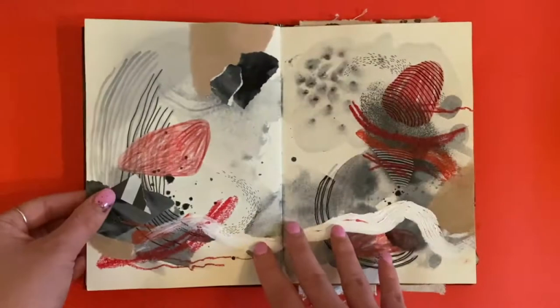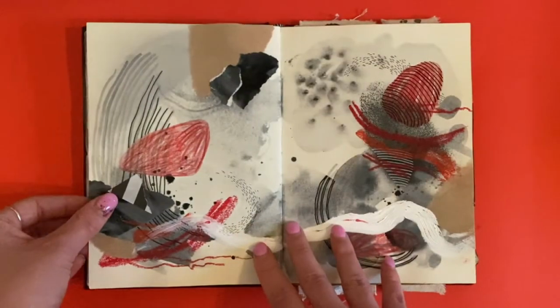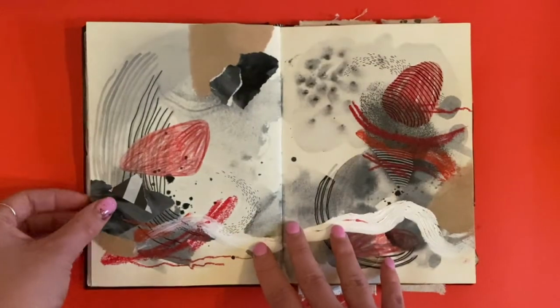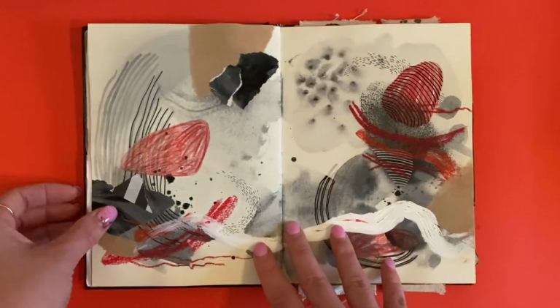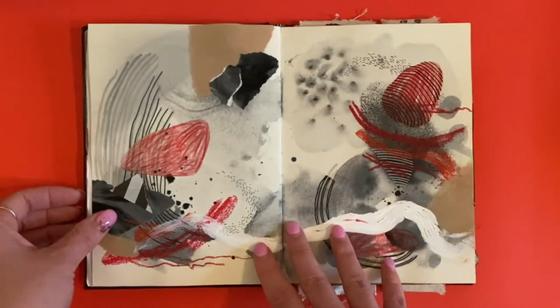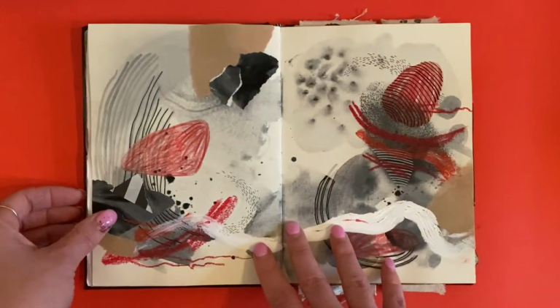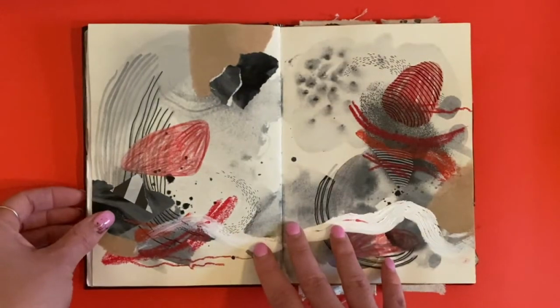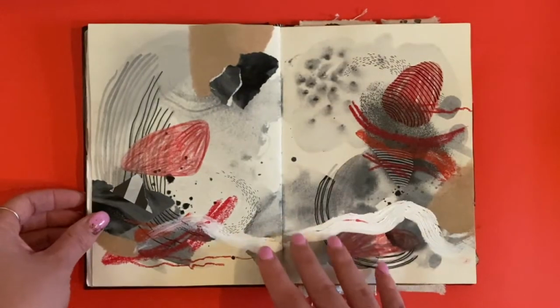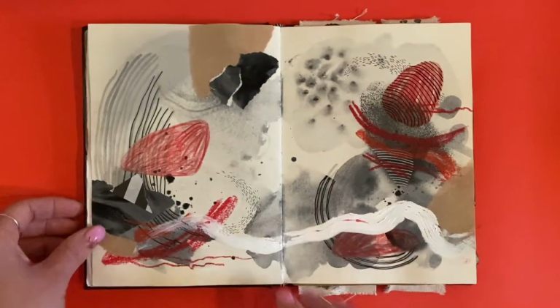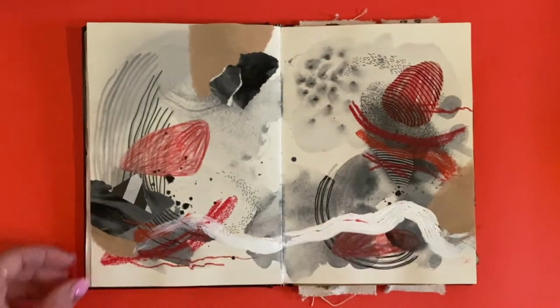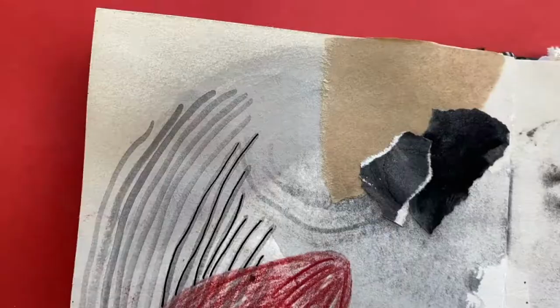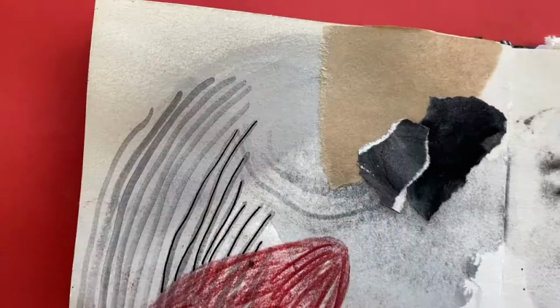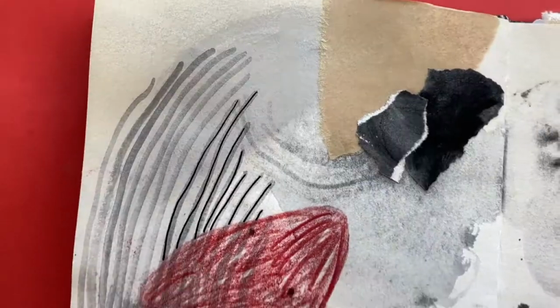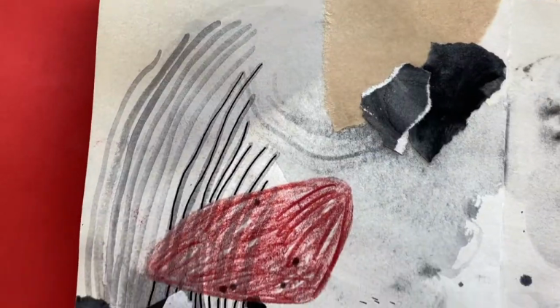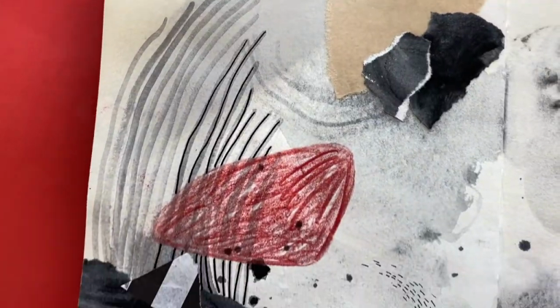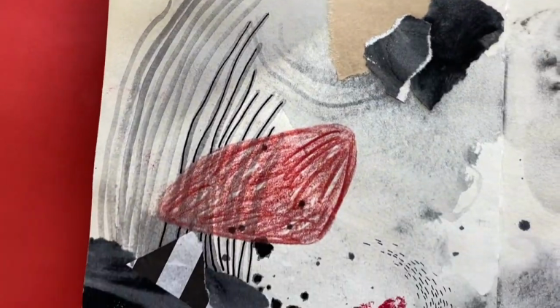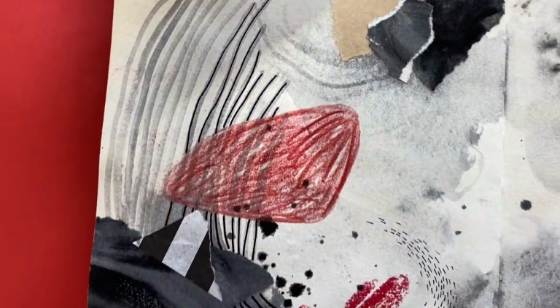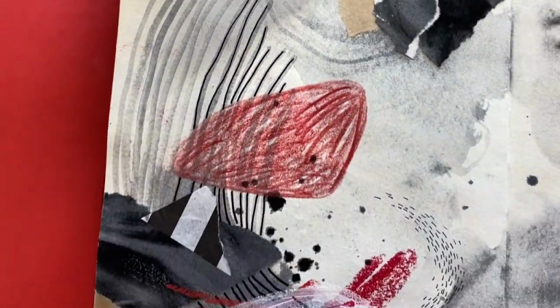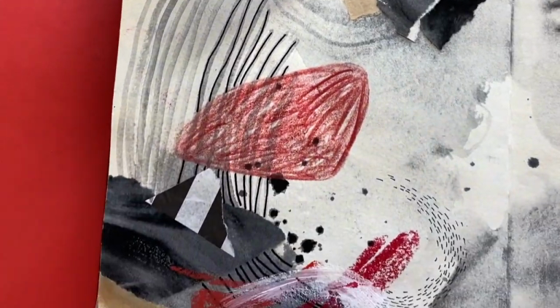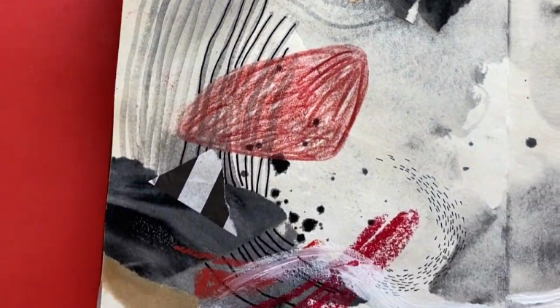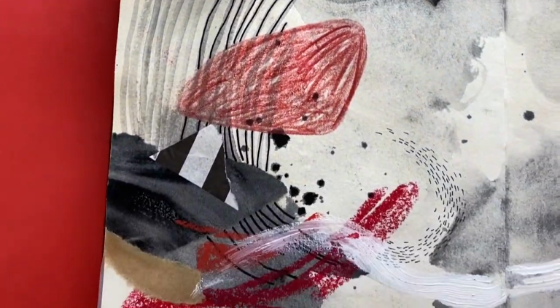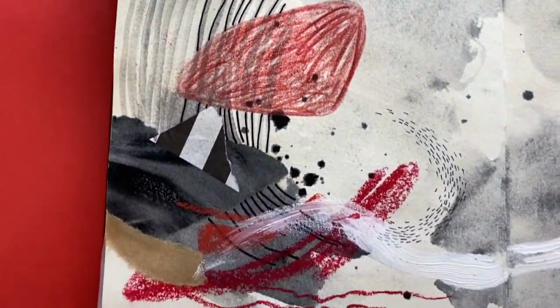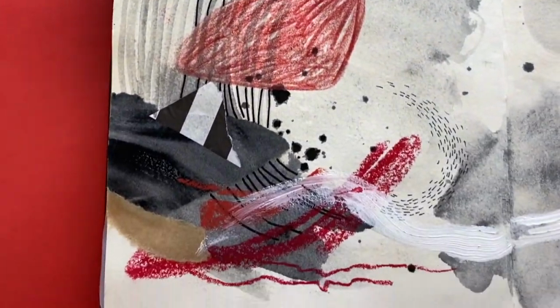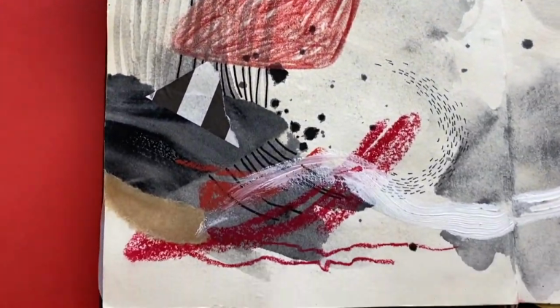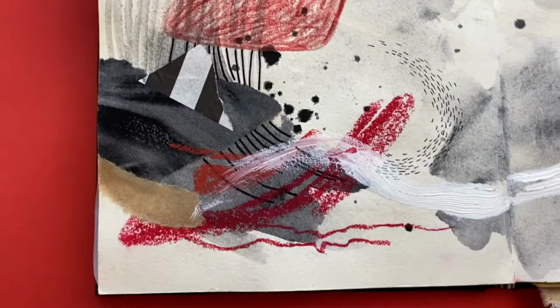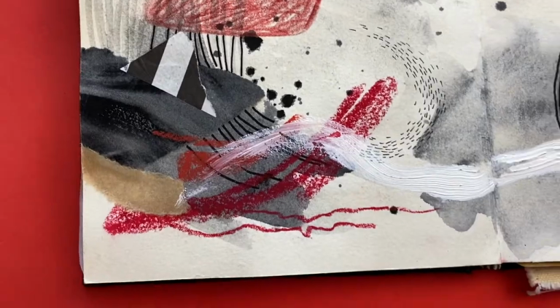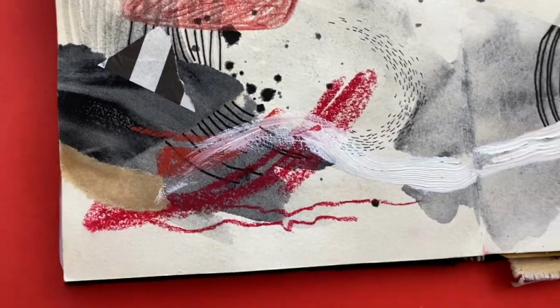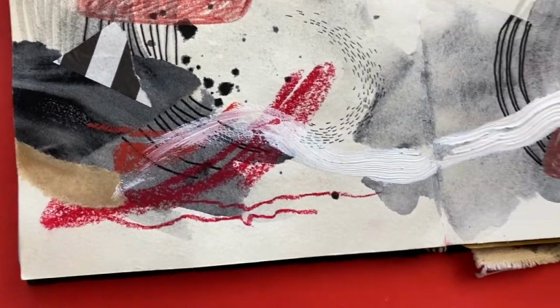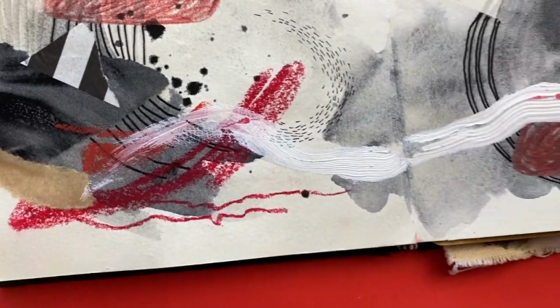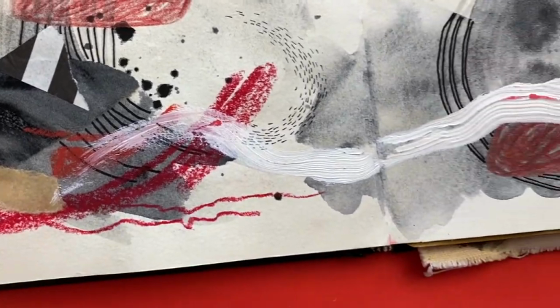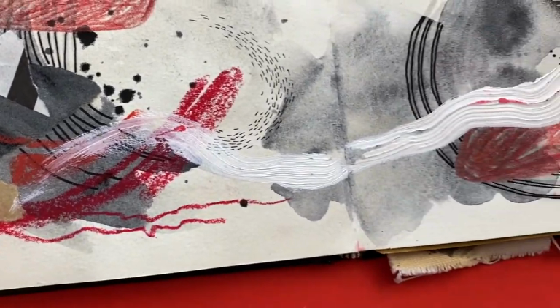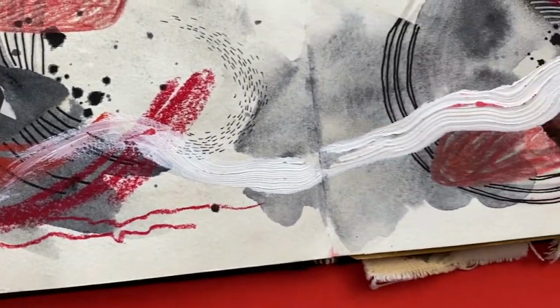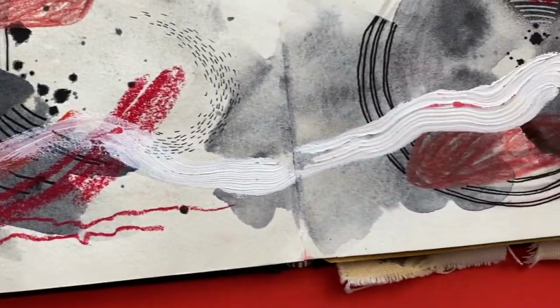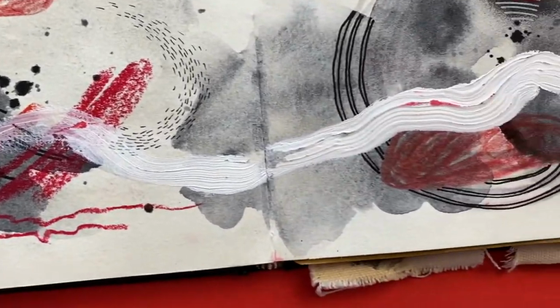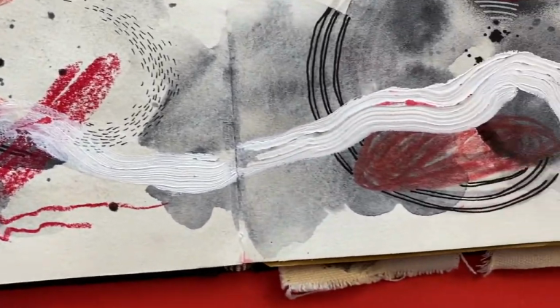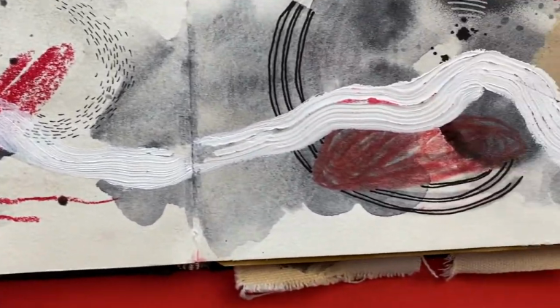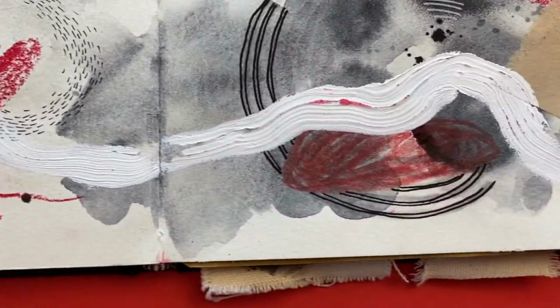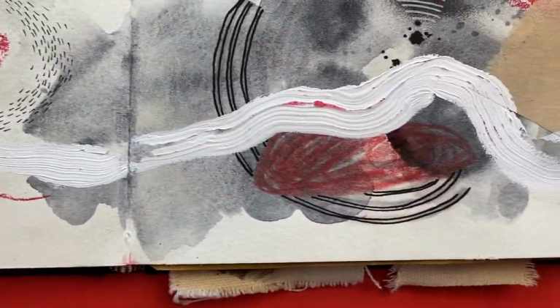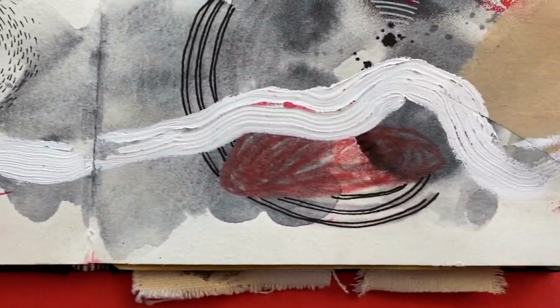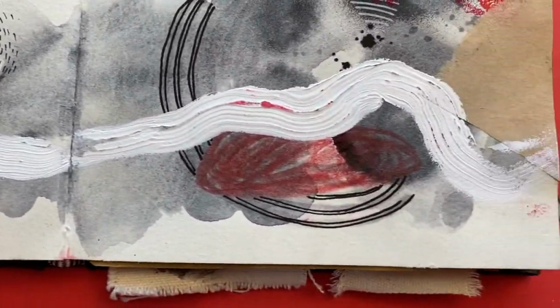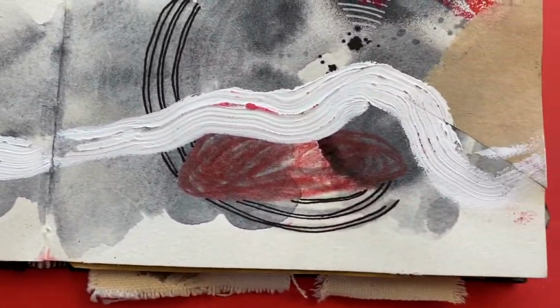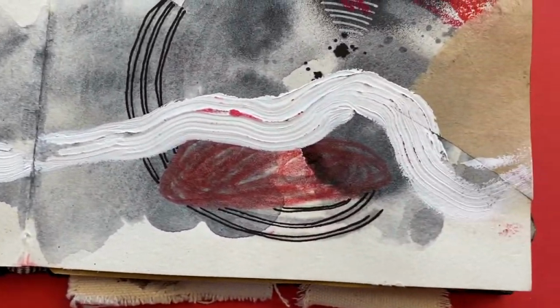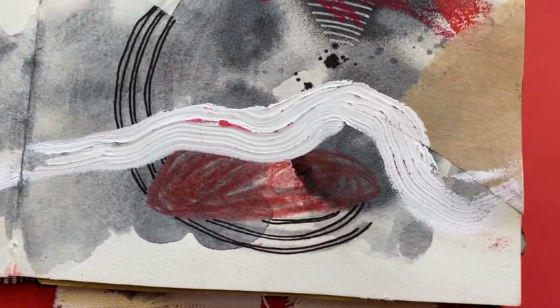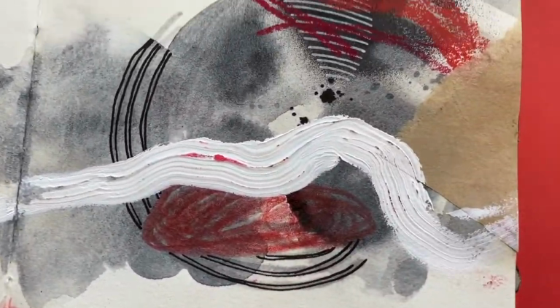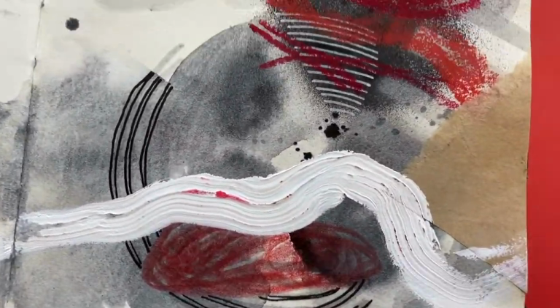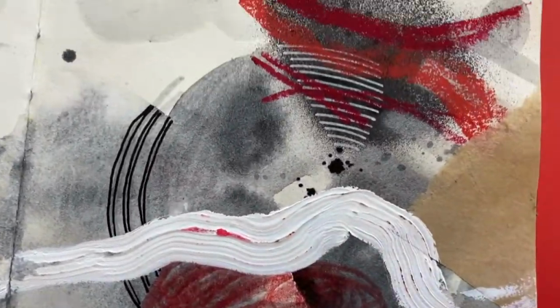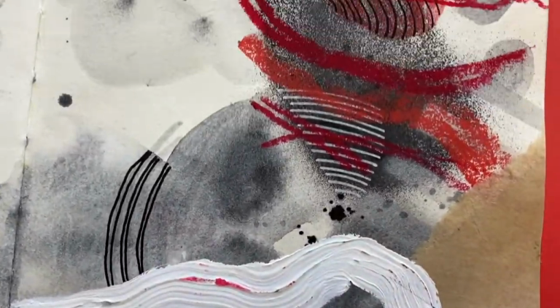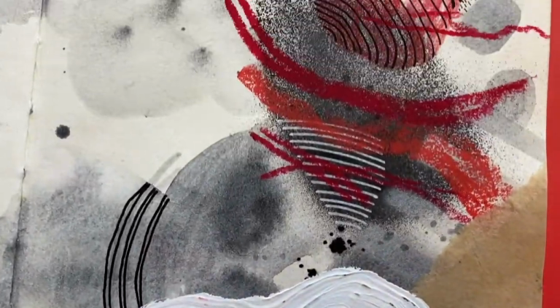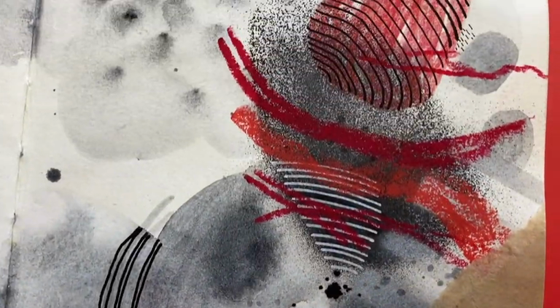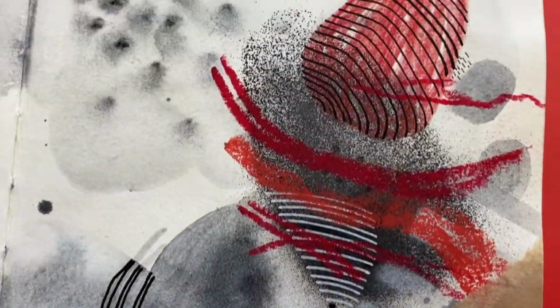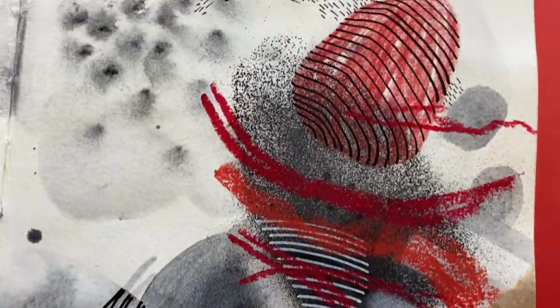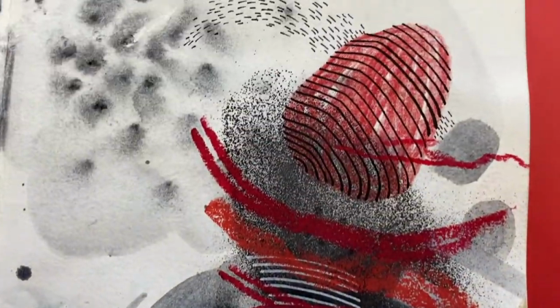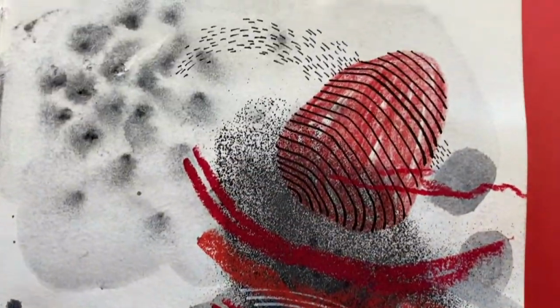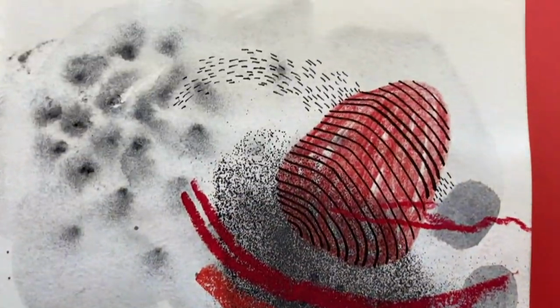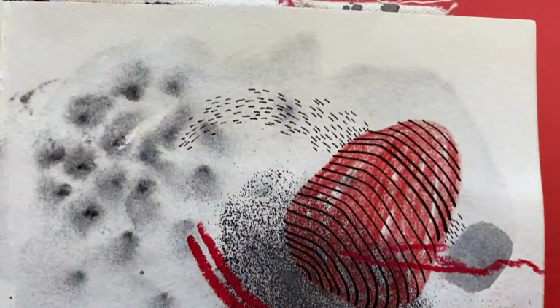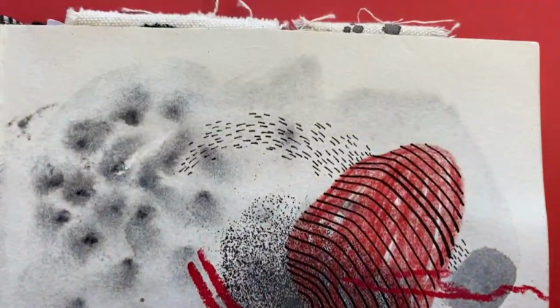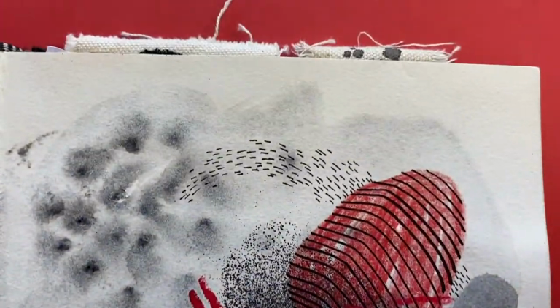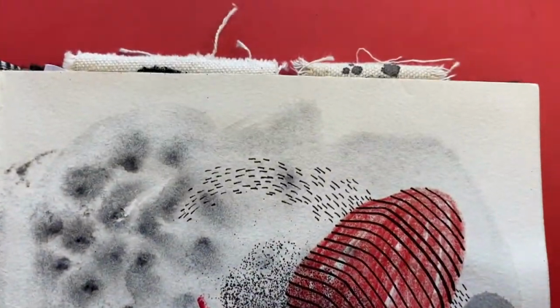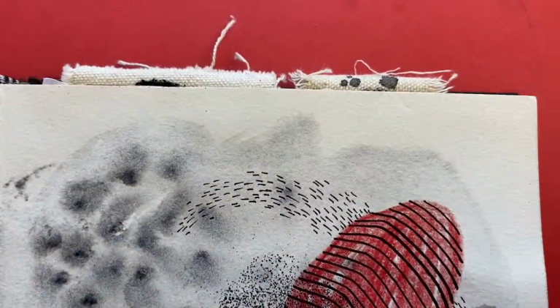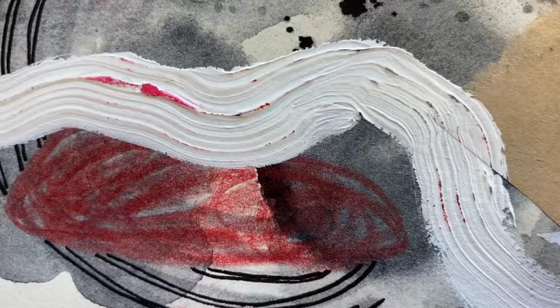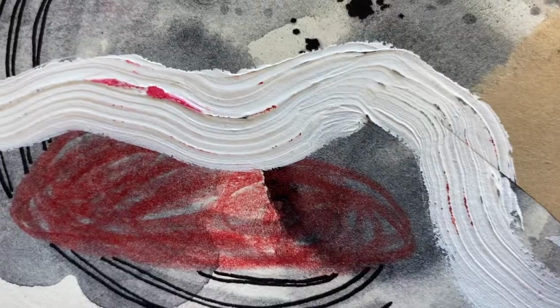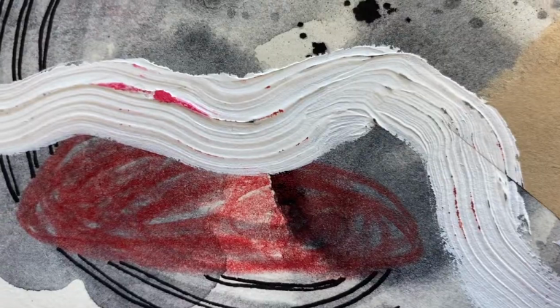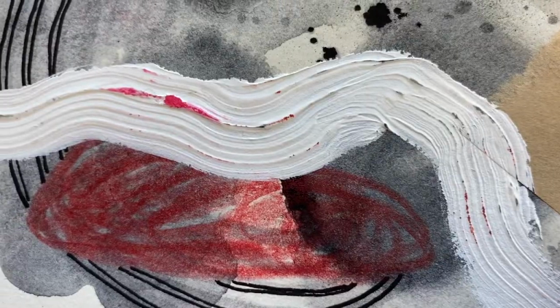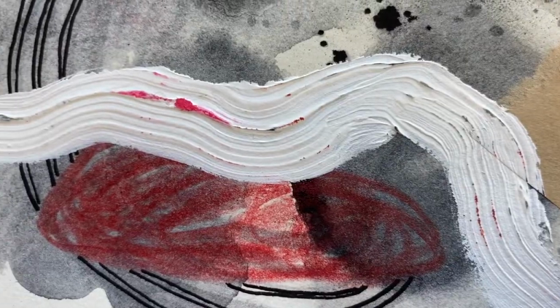And here's another one — a continuation of the red, white, and black. Now I'm starting to include a patterned paper as well as craft paper.